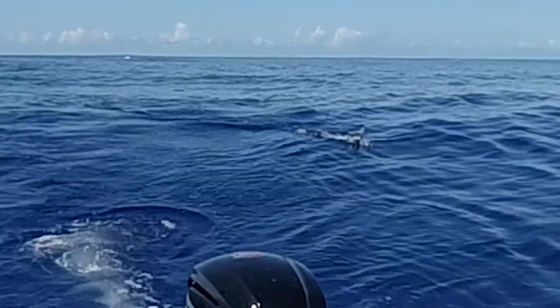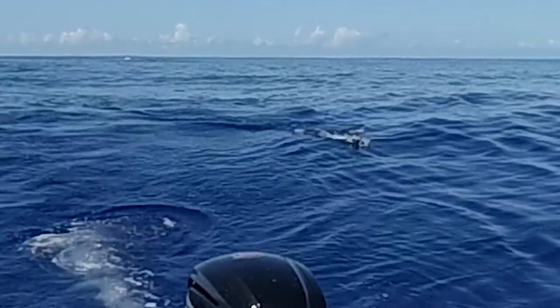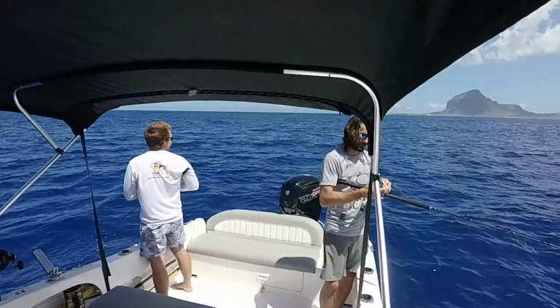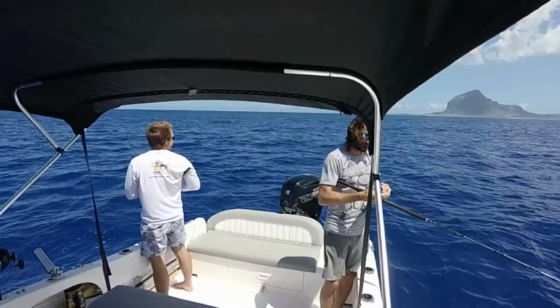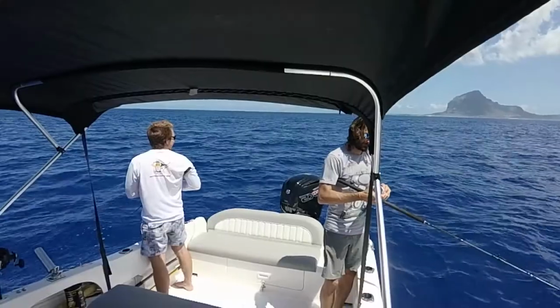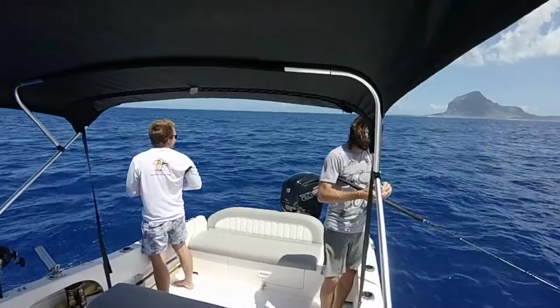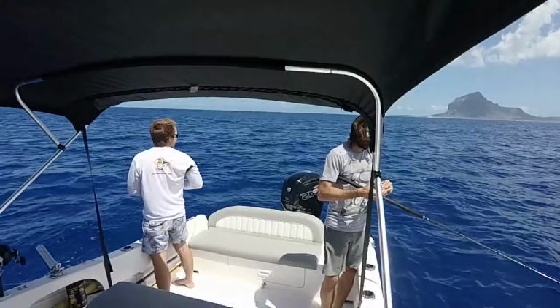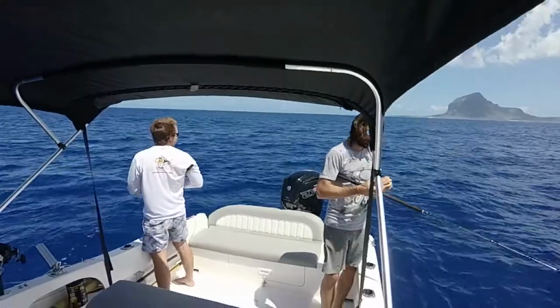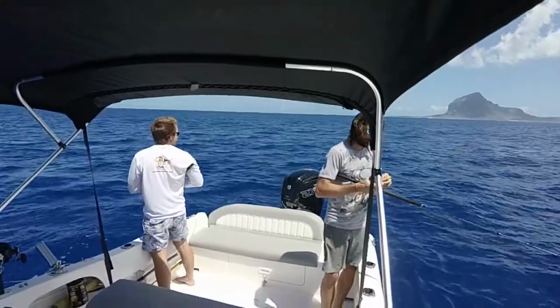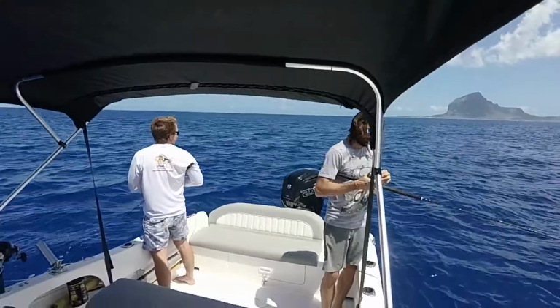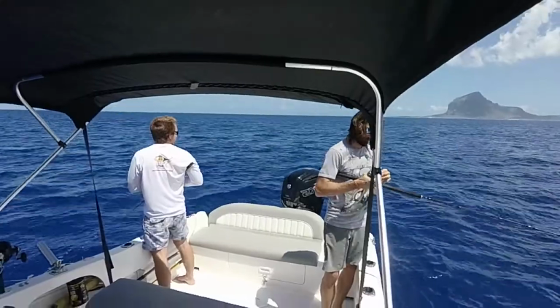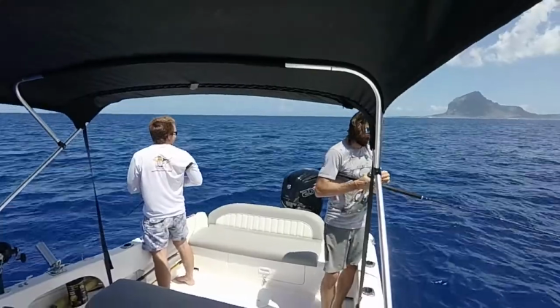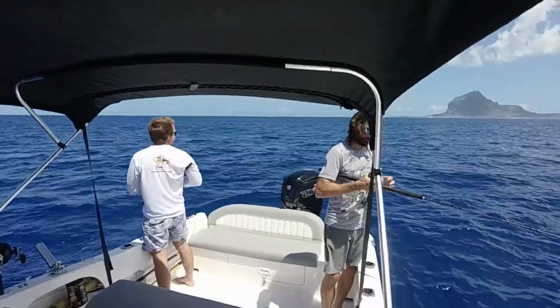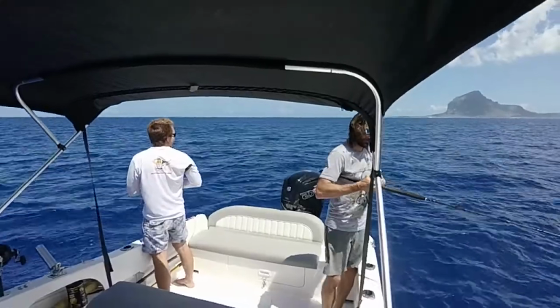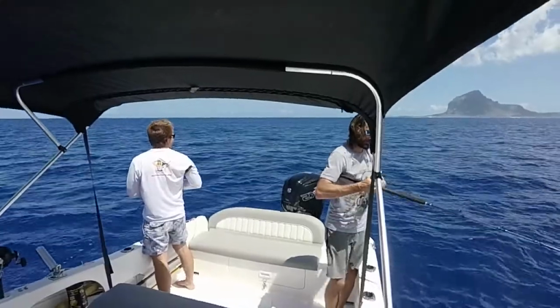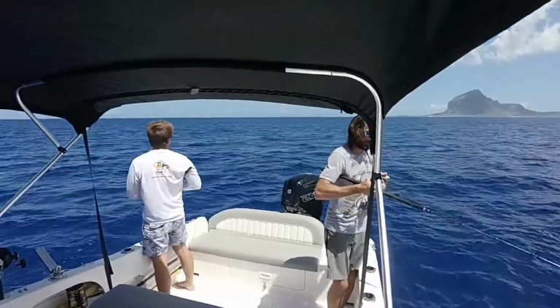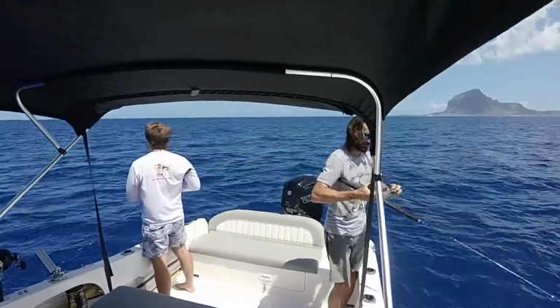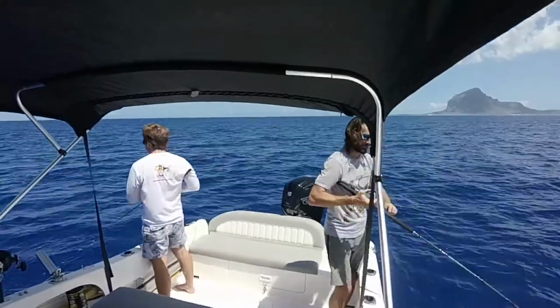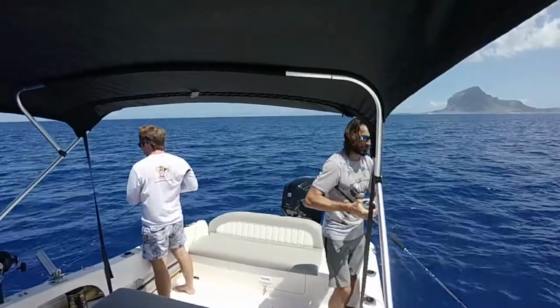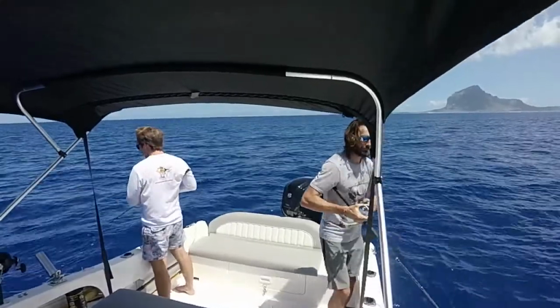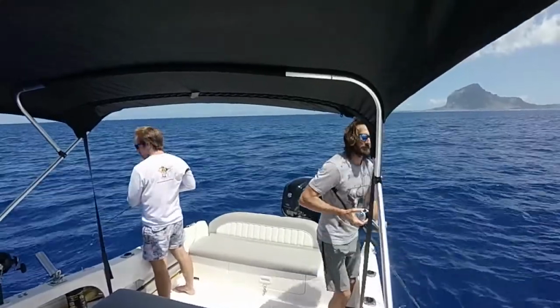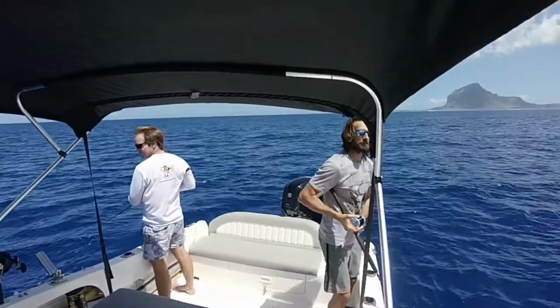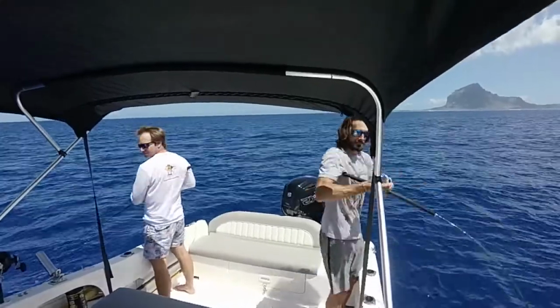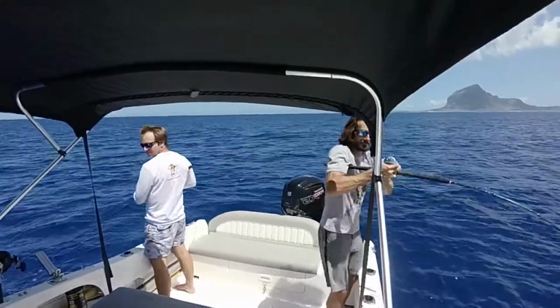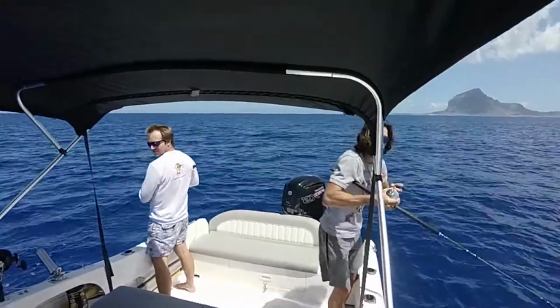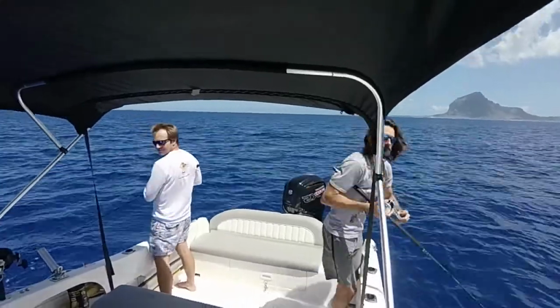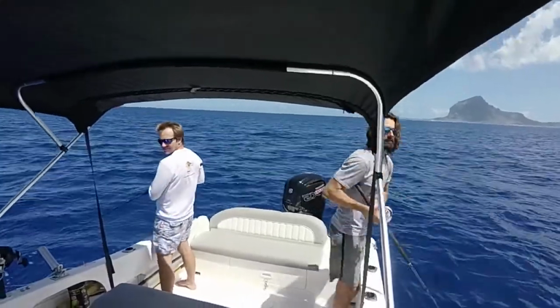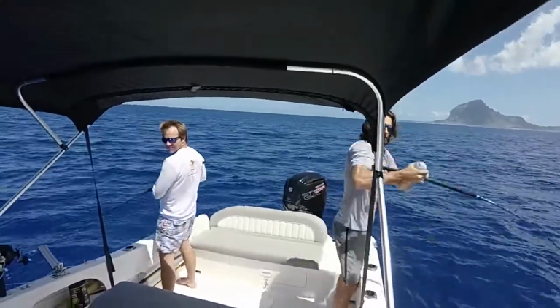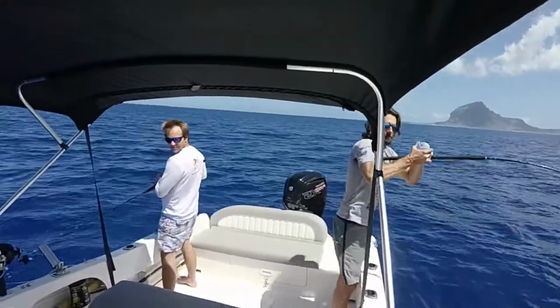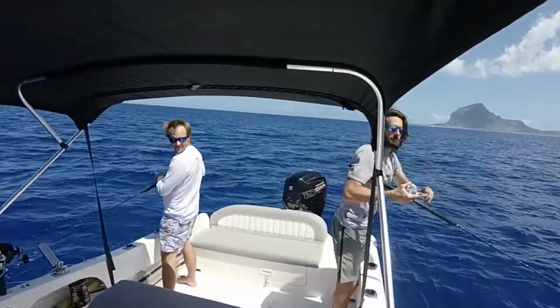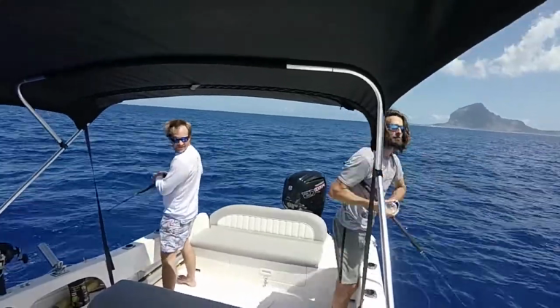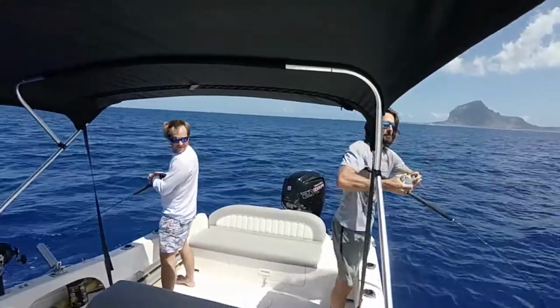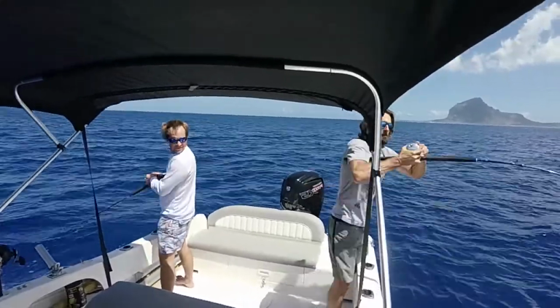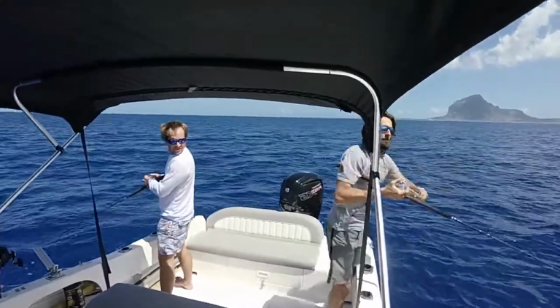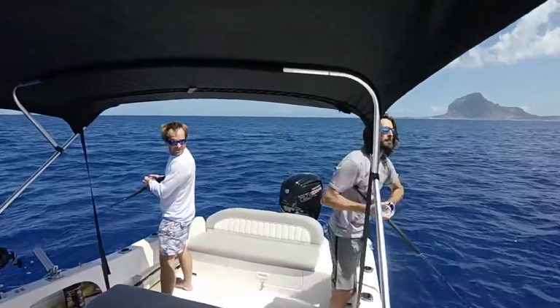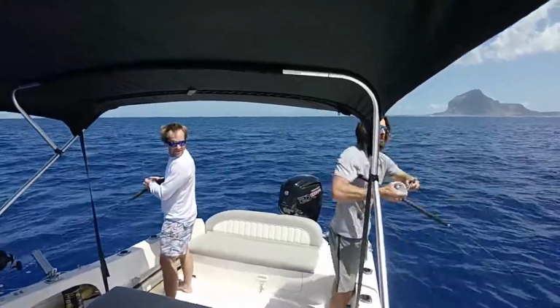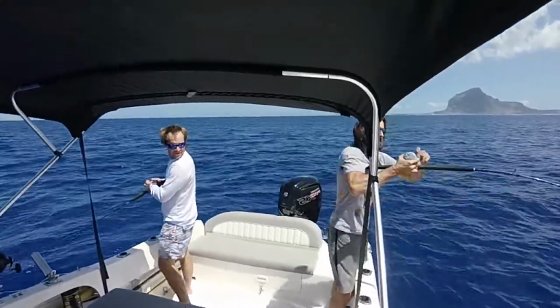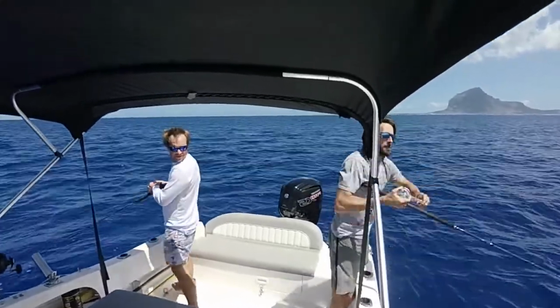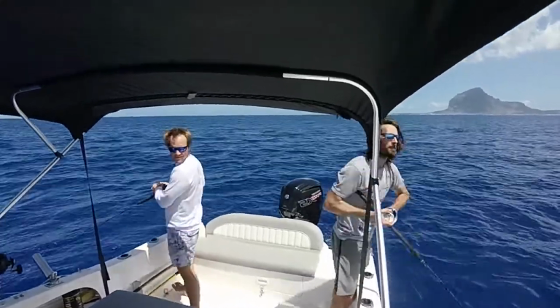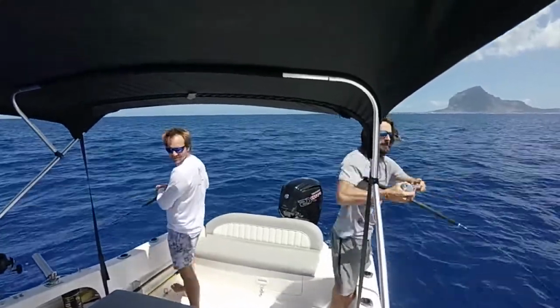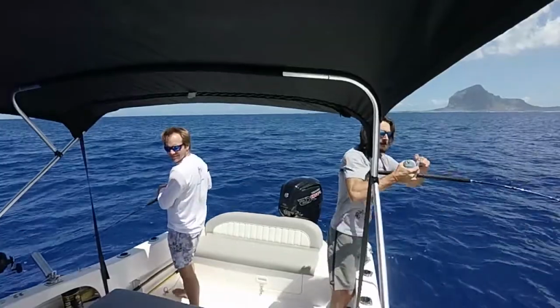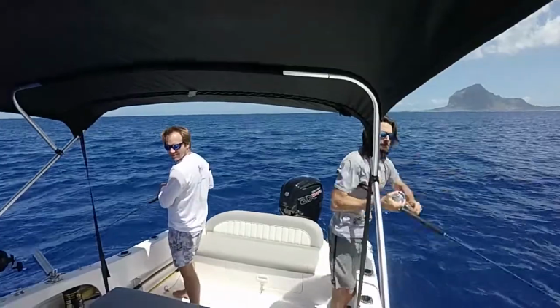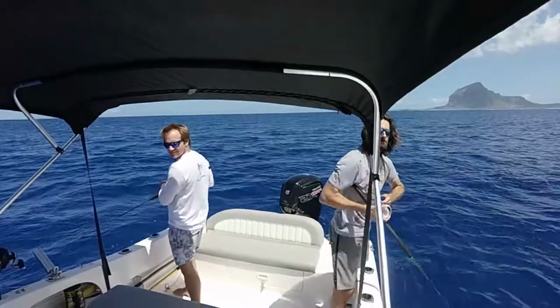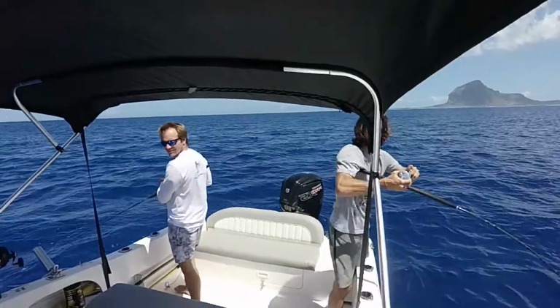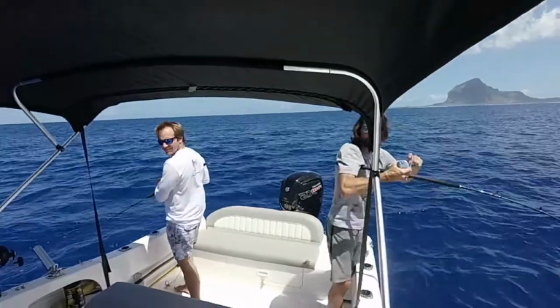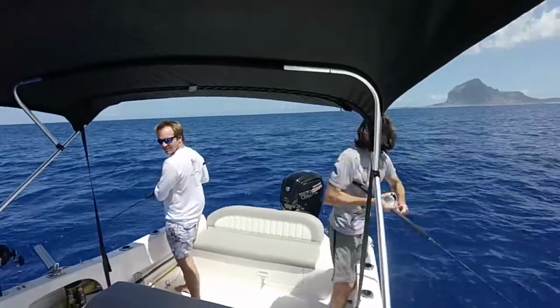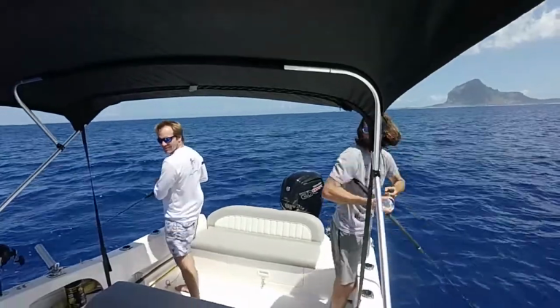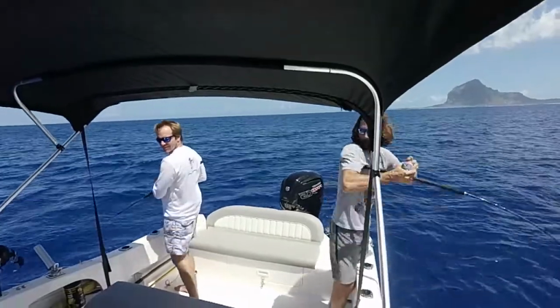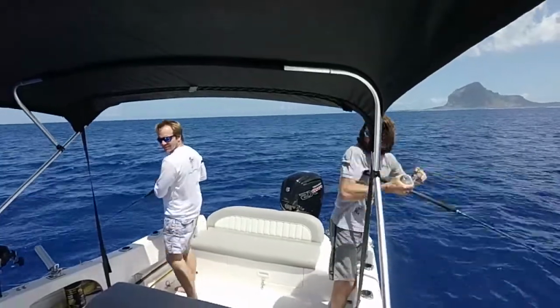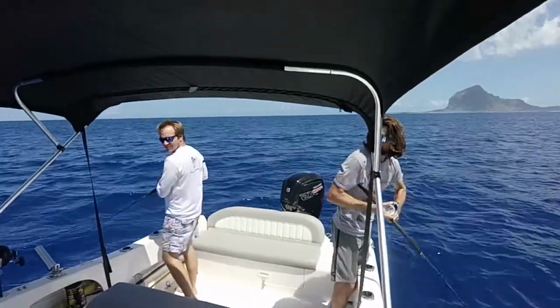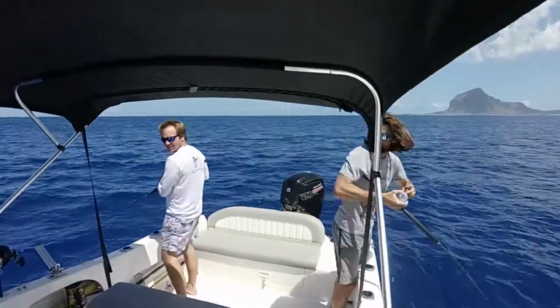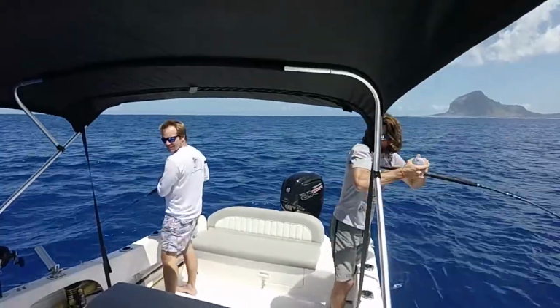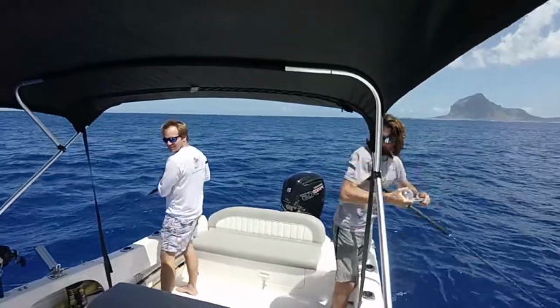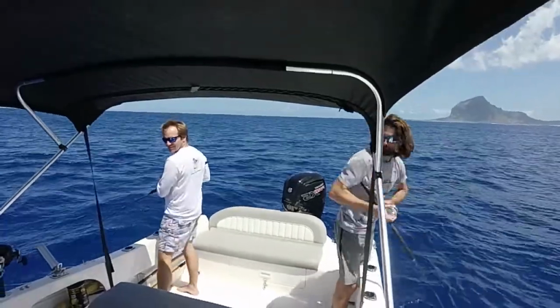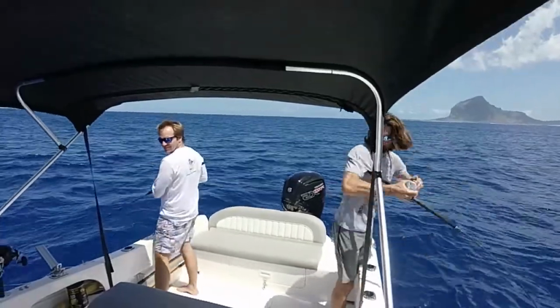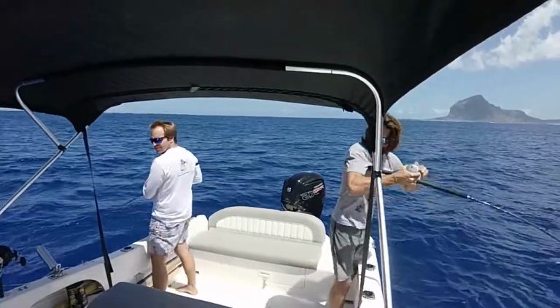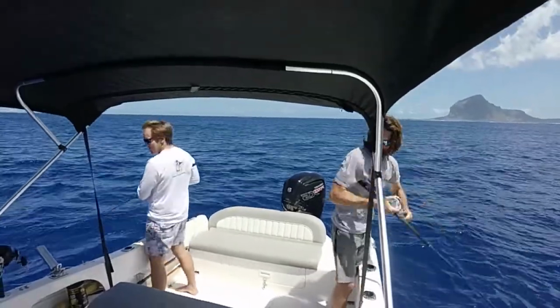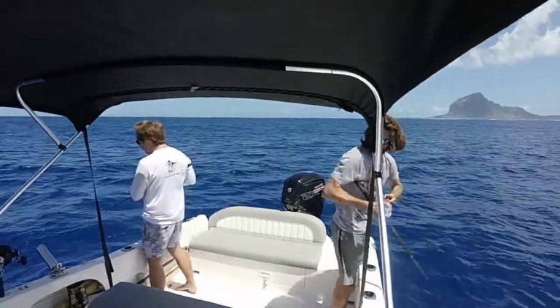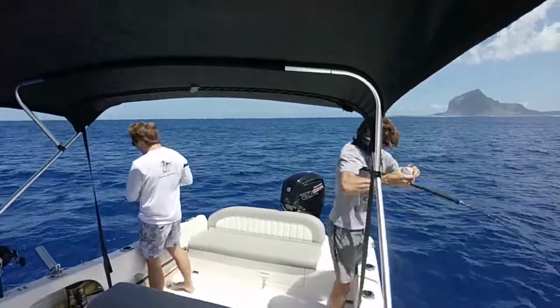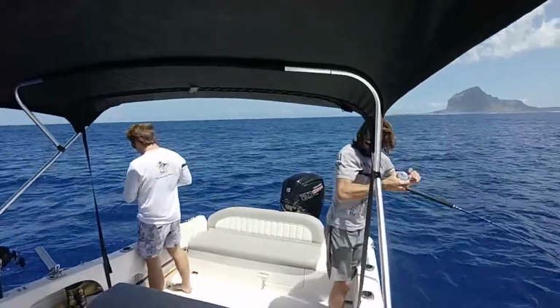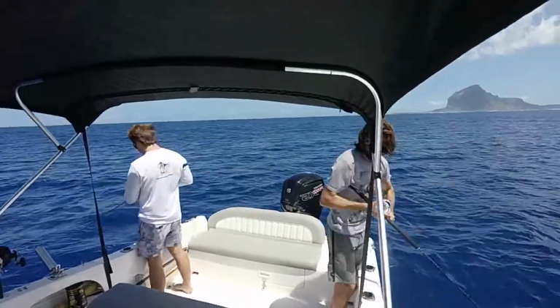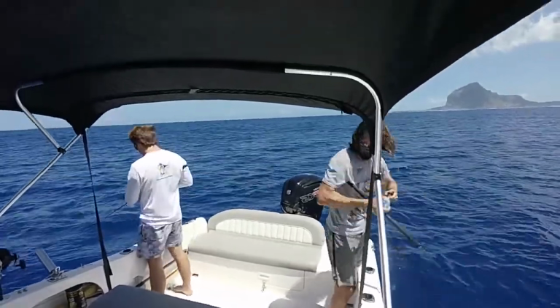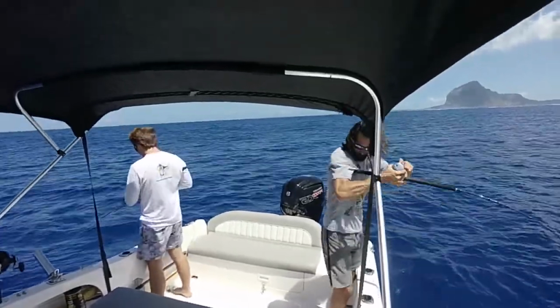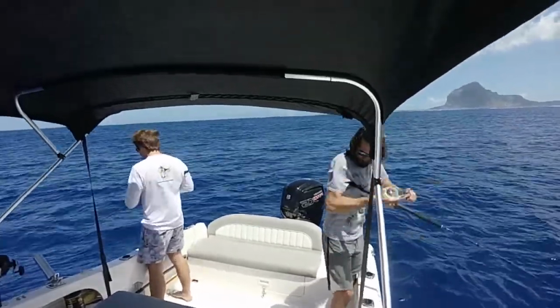We did a little bit of jigging as well and Captain Mark gave me a good lesson on how to jig. Here's a little video of that.